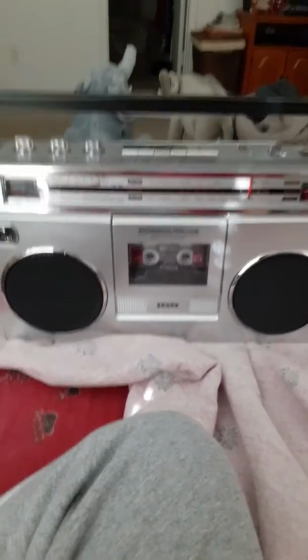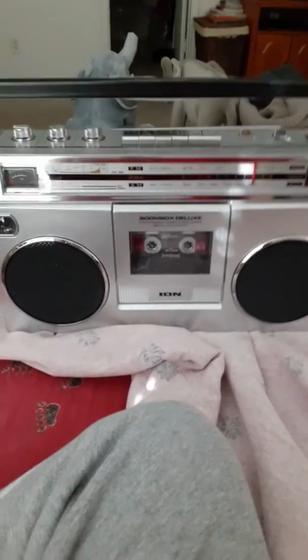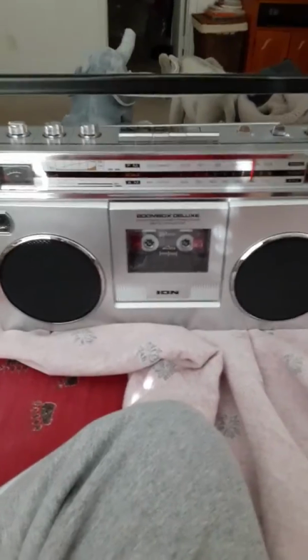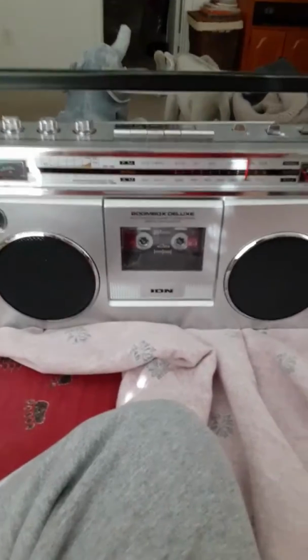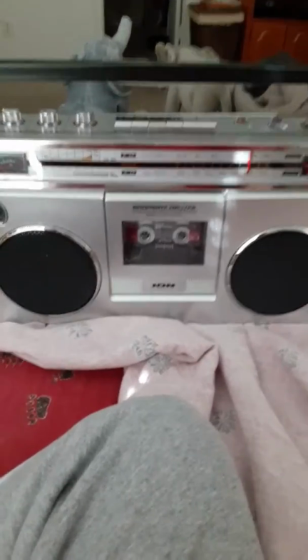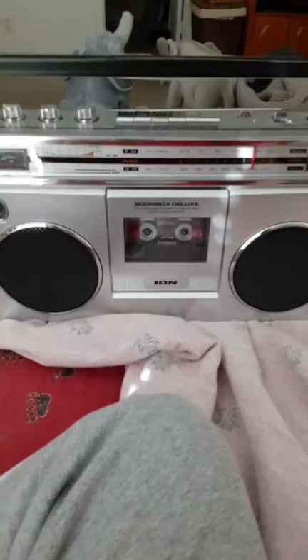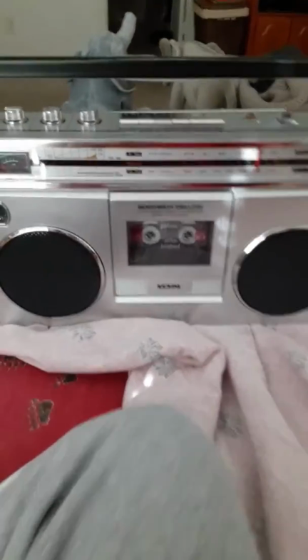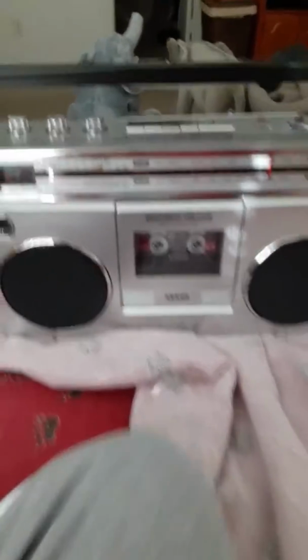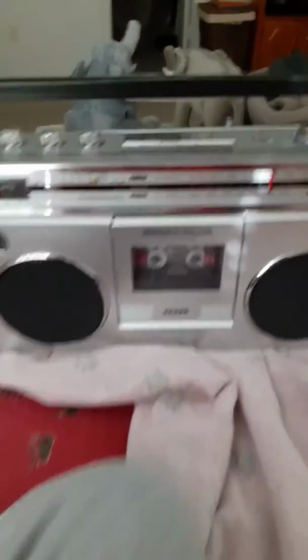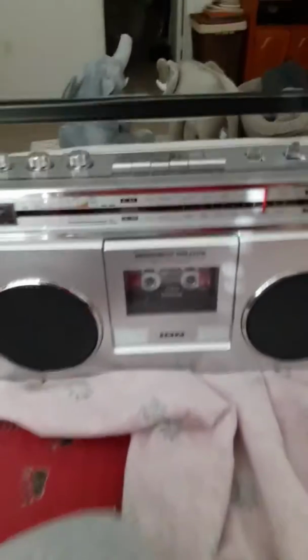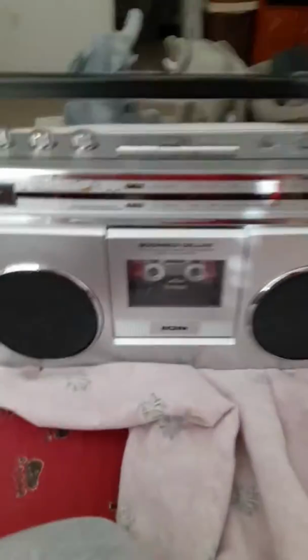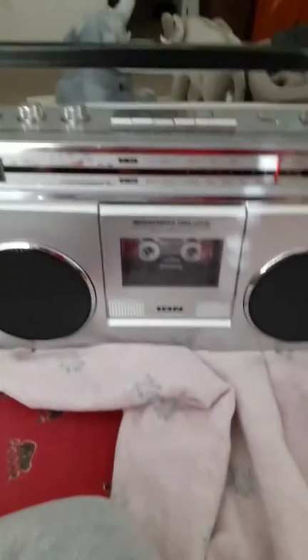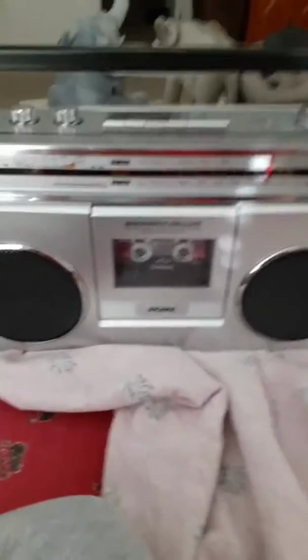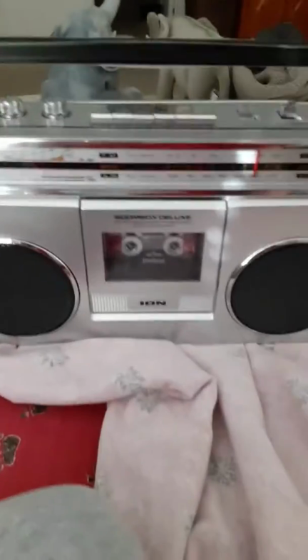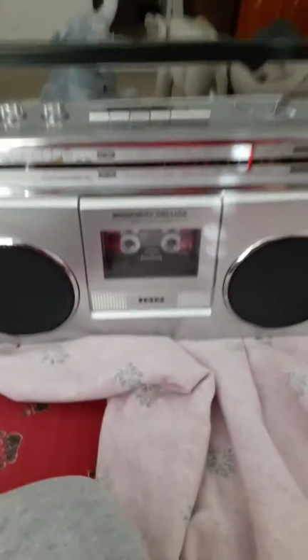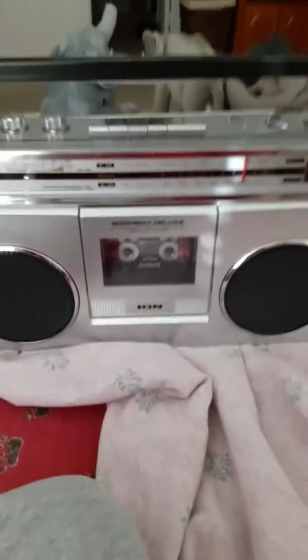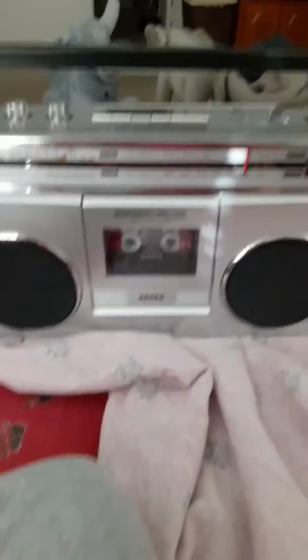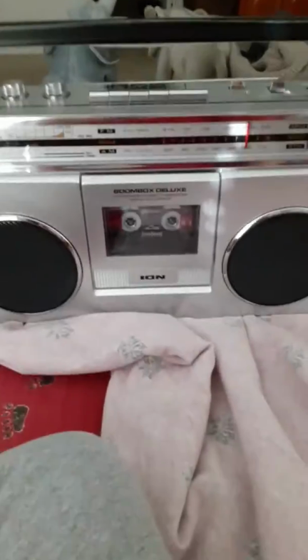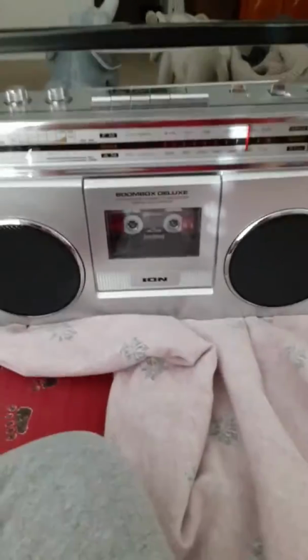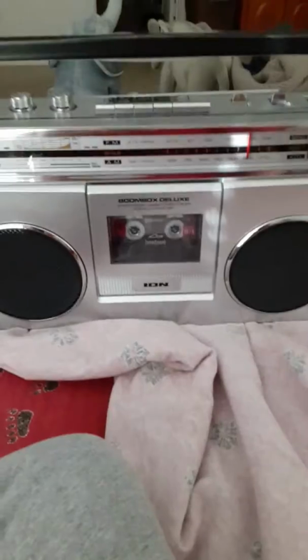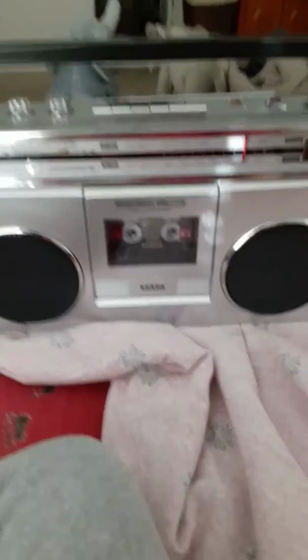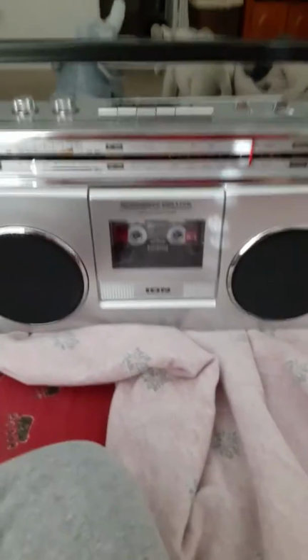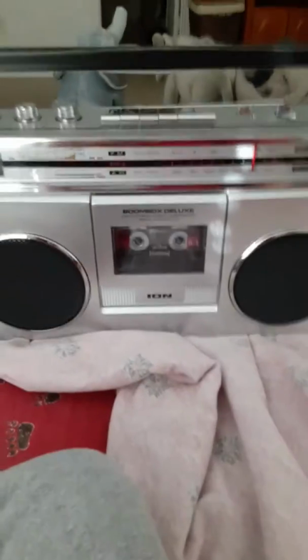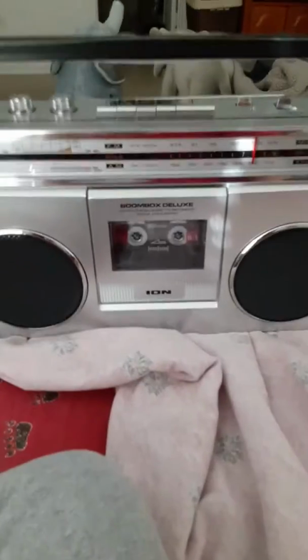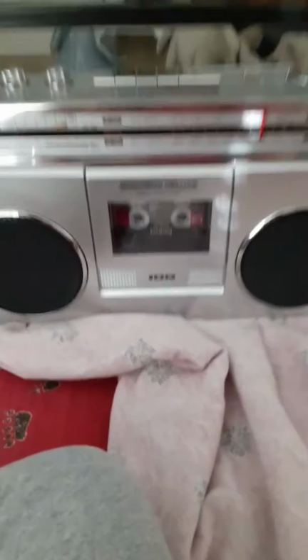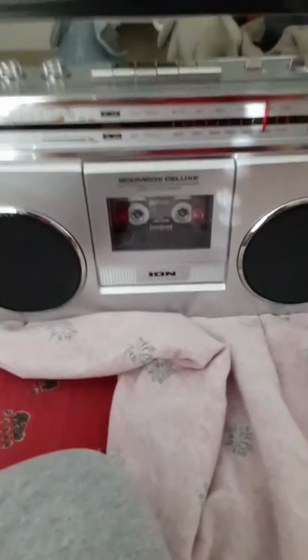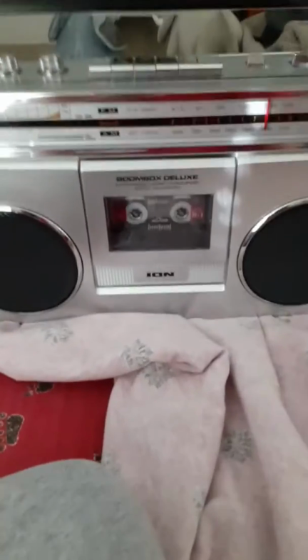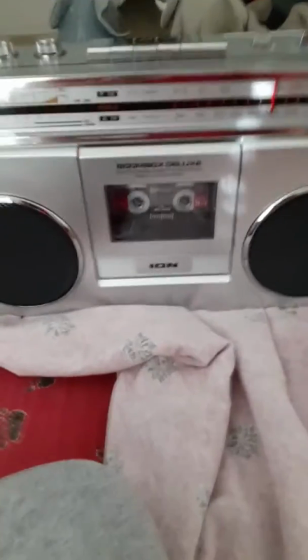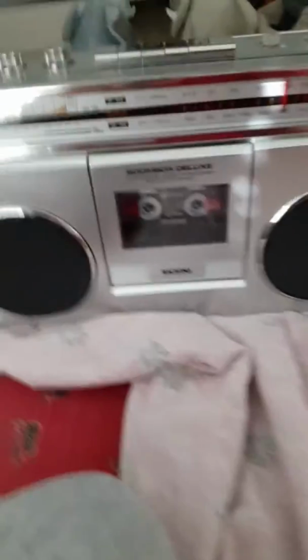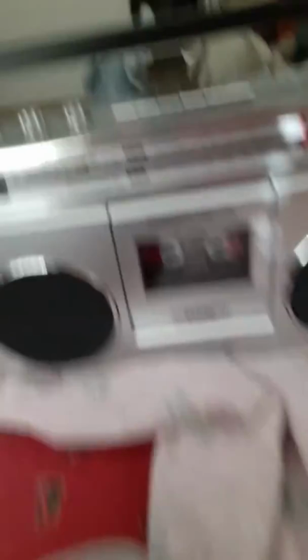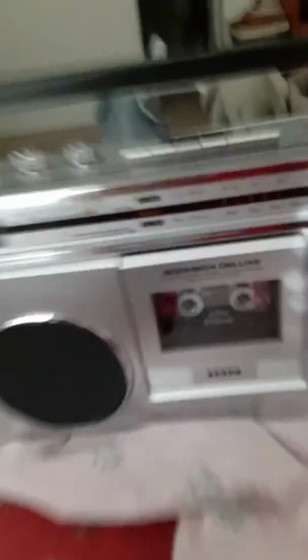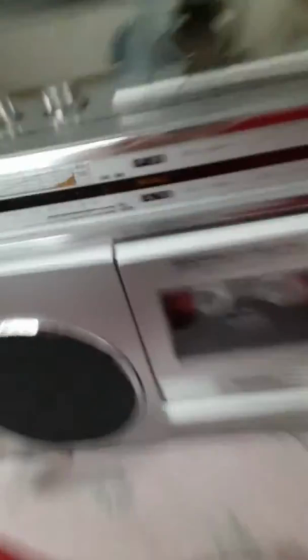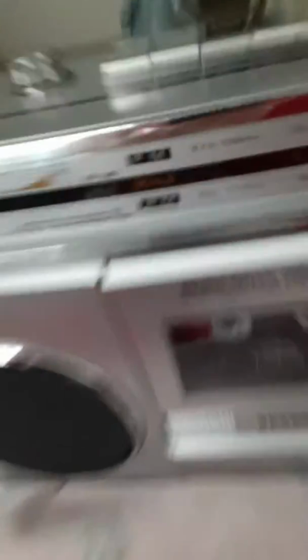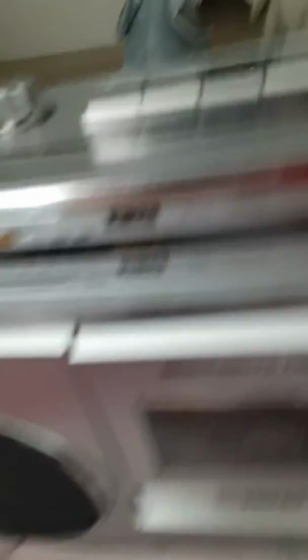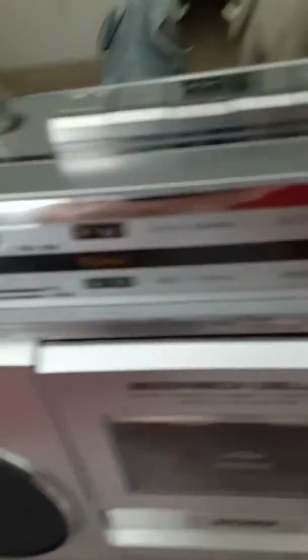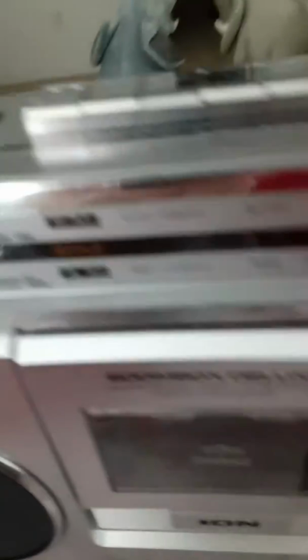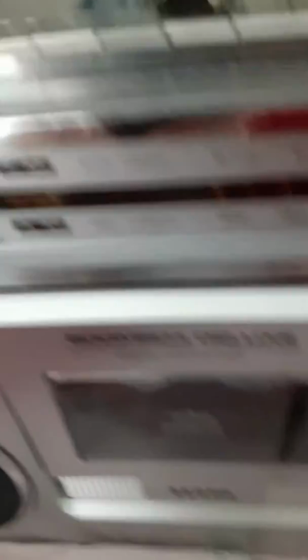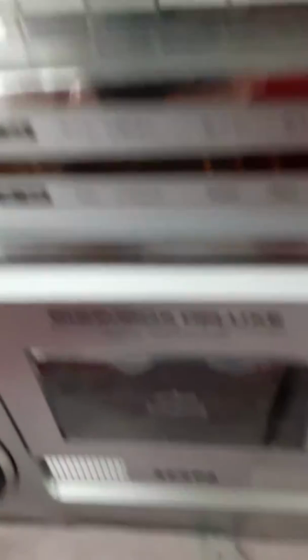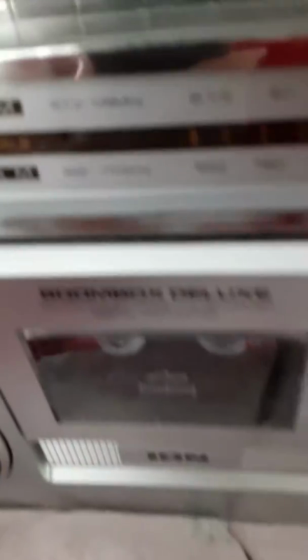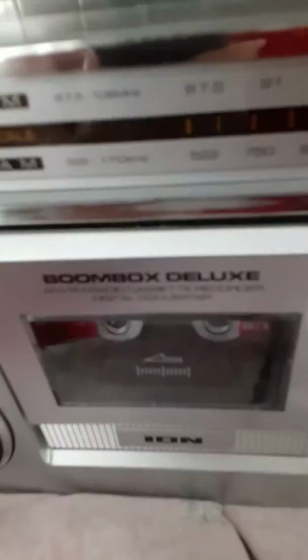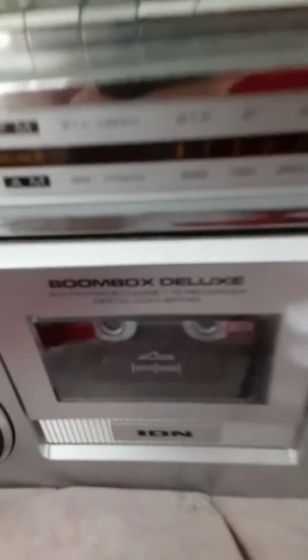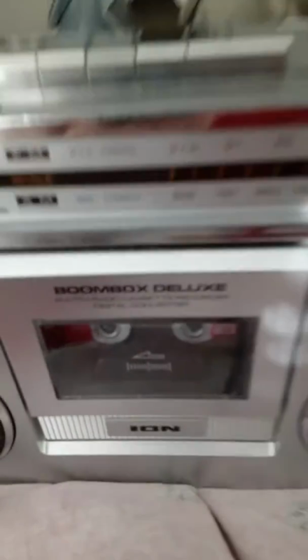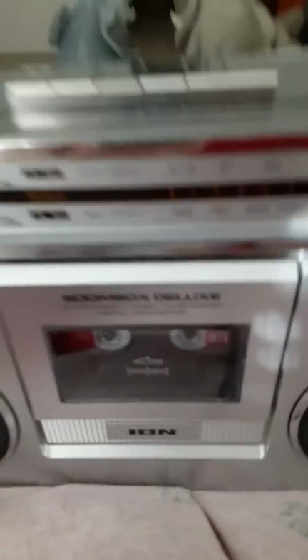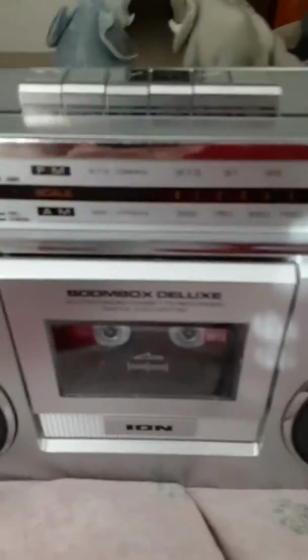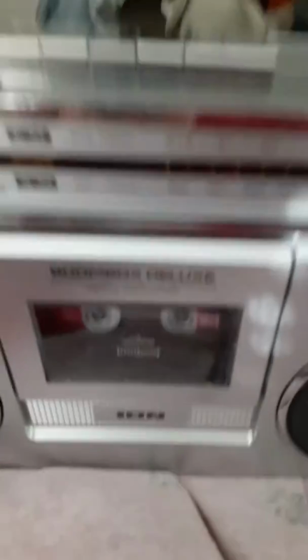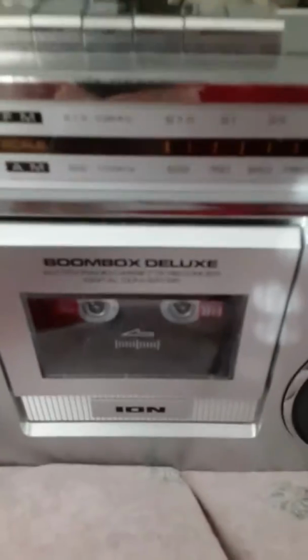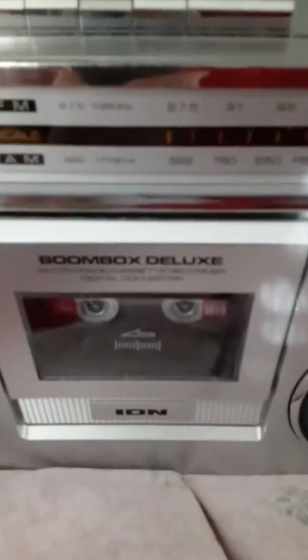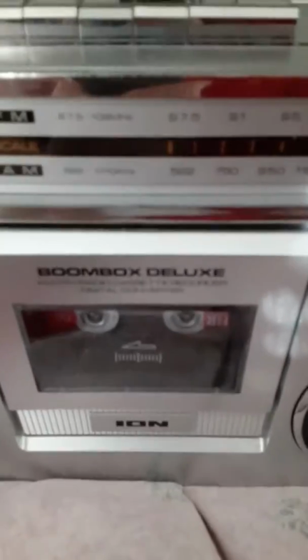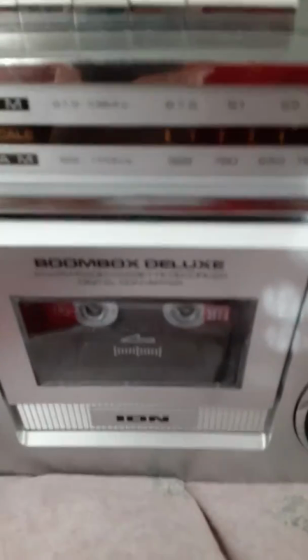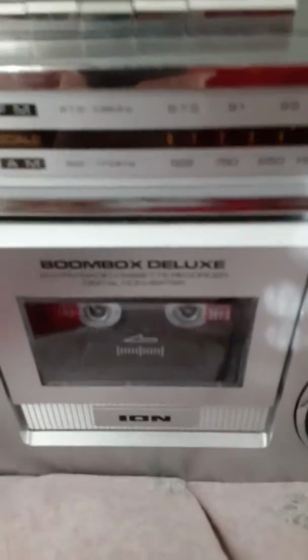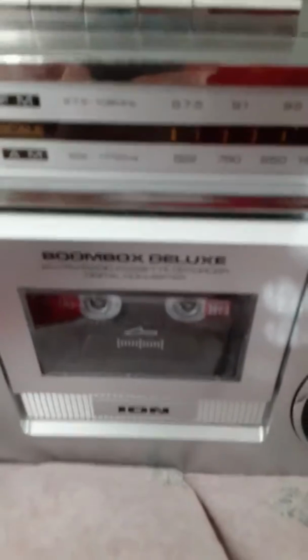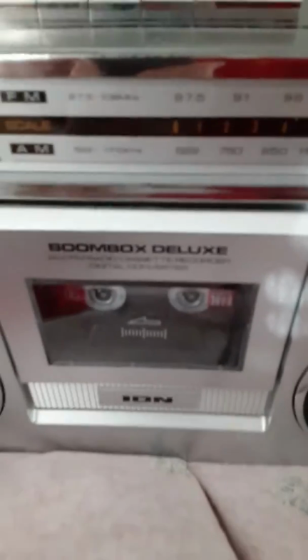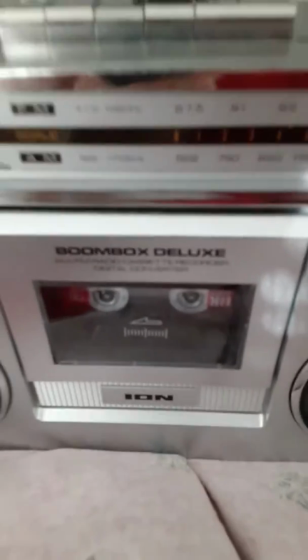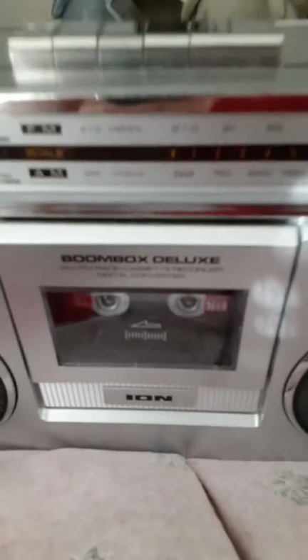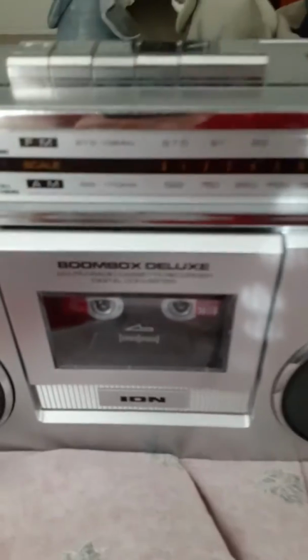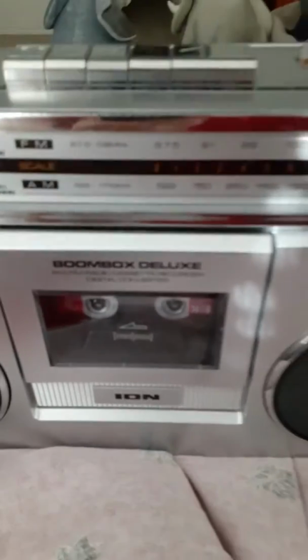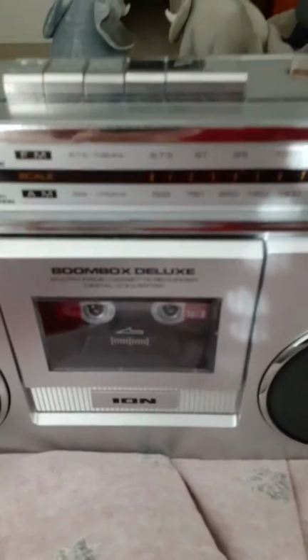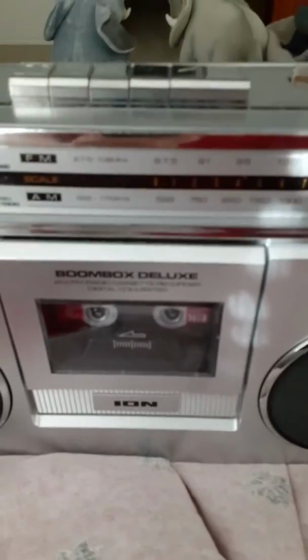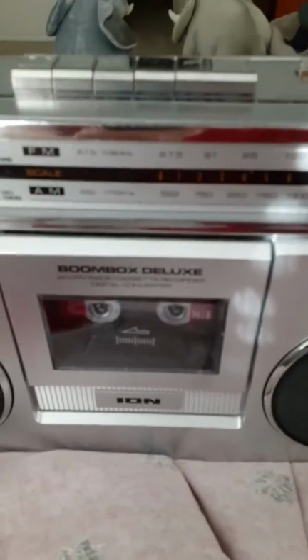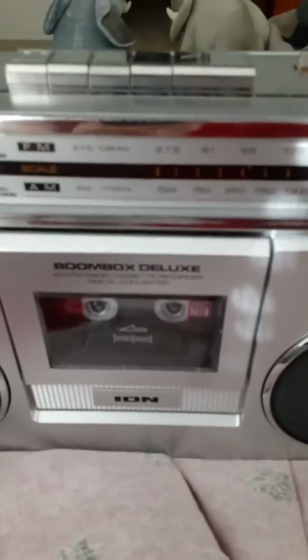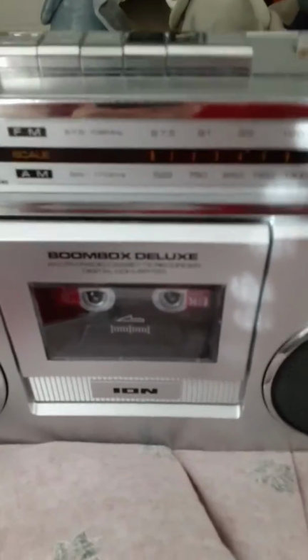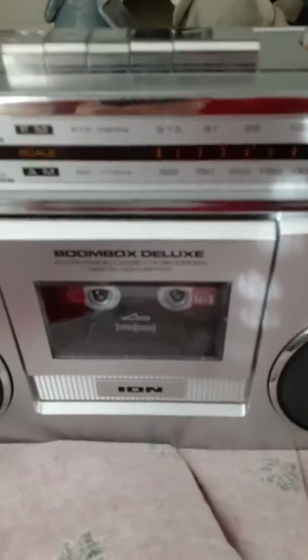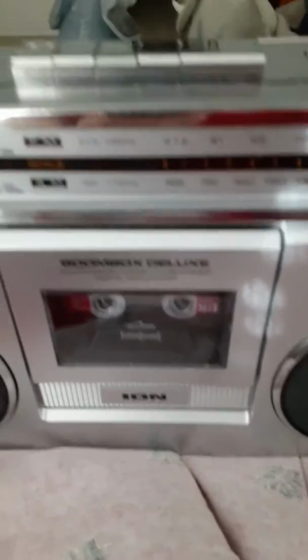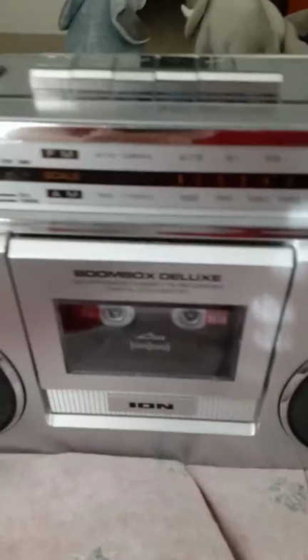Well anyway, I bought this. It's an ION. It's a boombox. Deluxe.